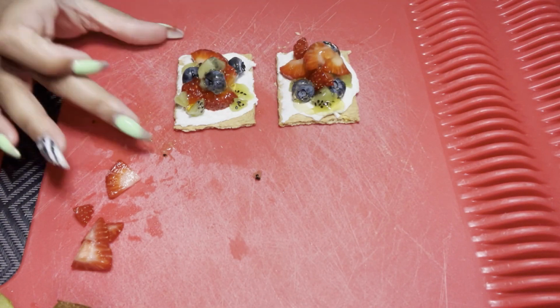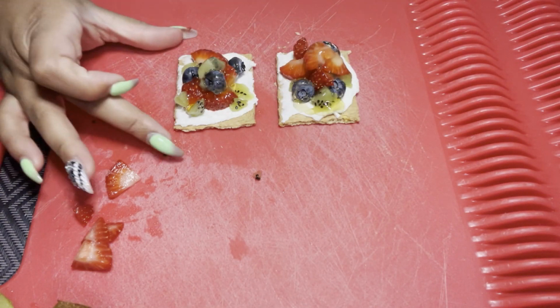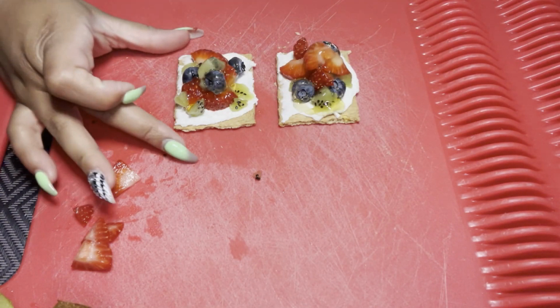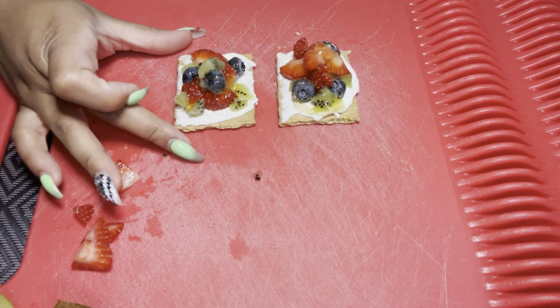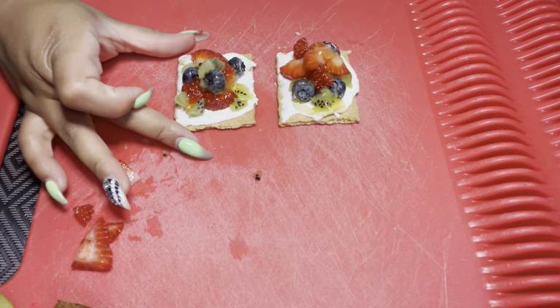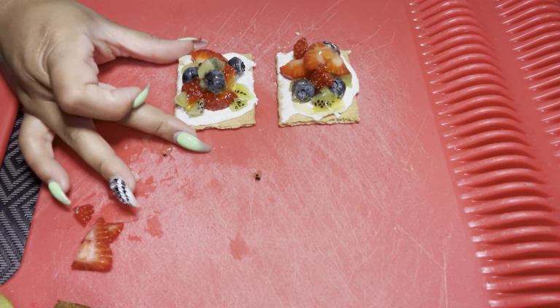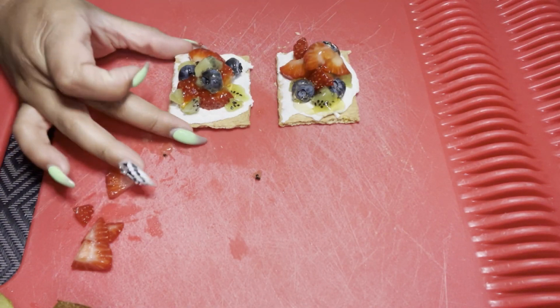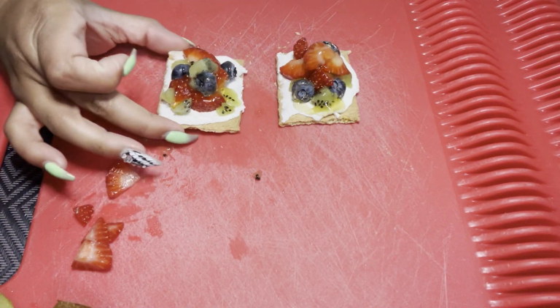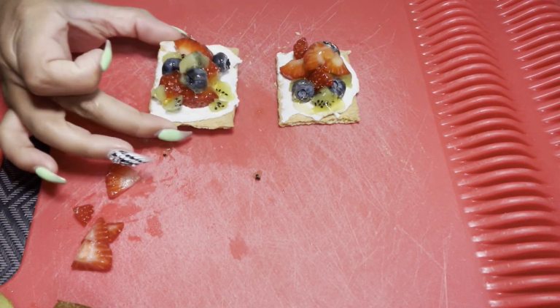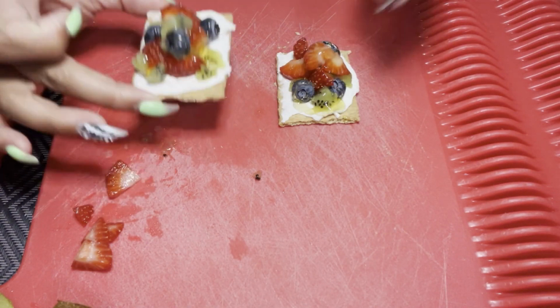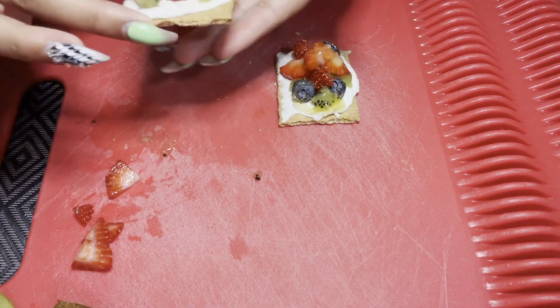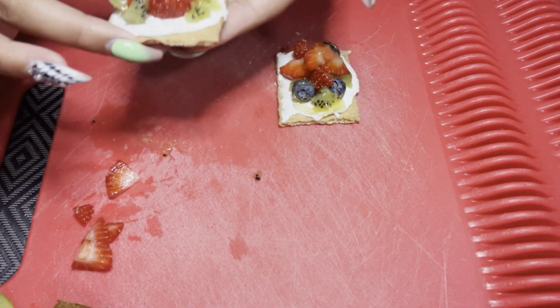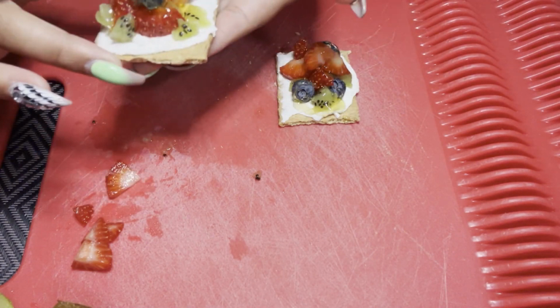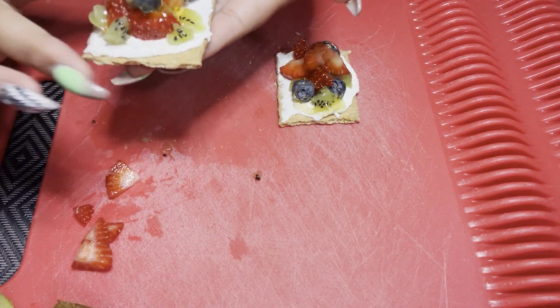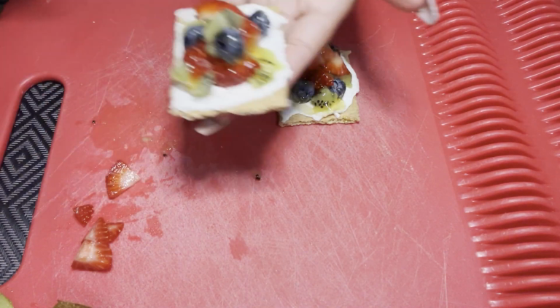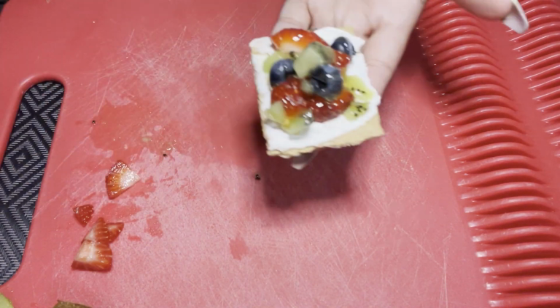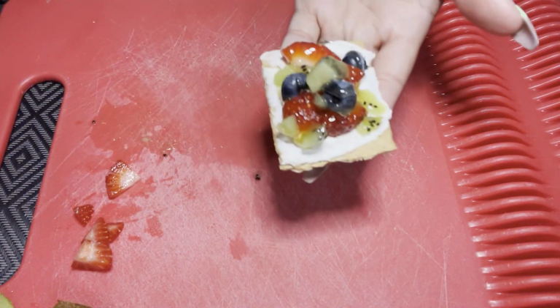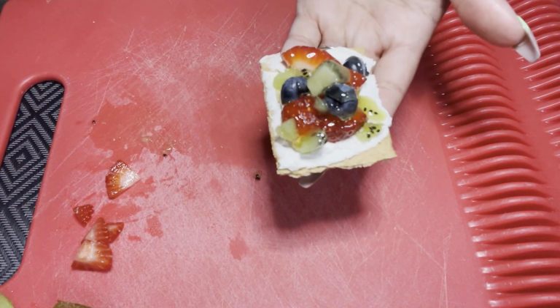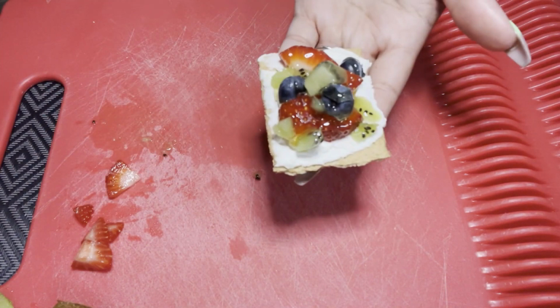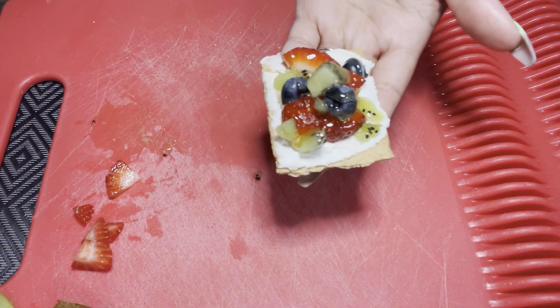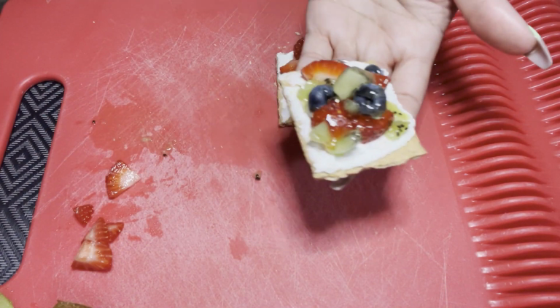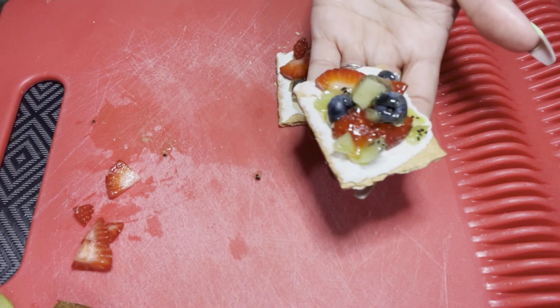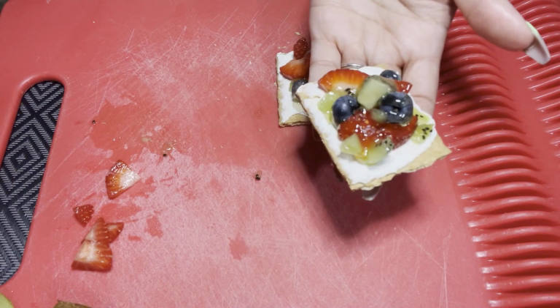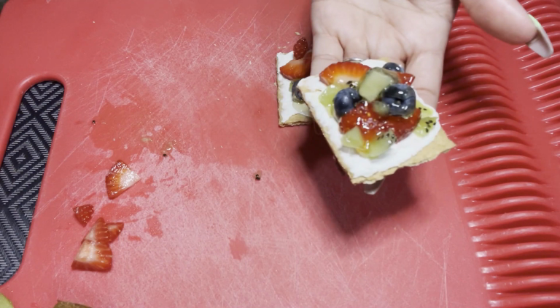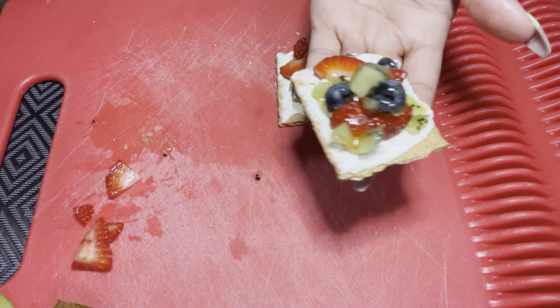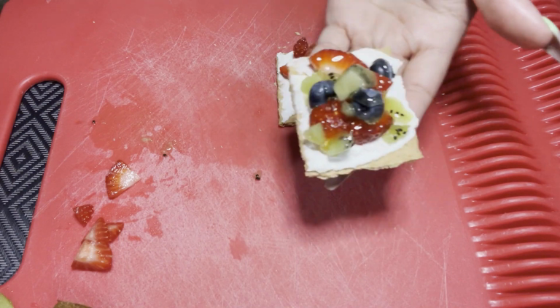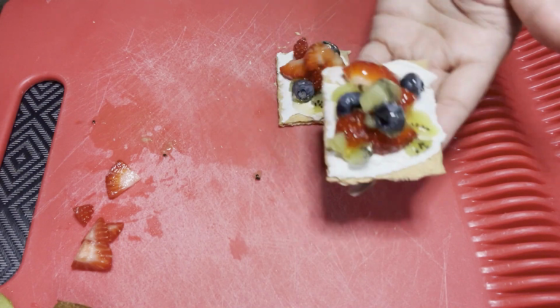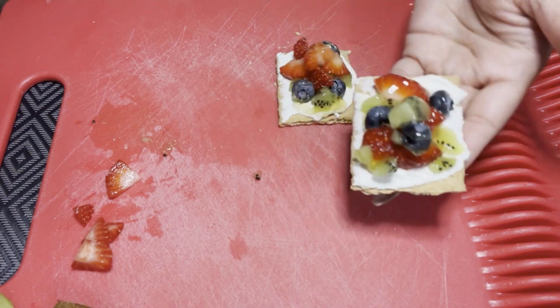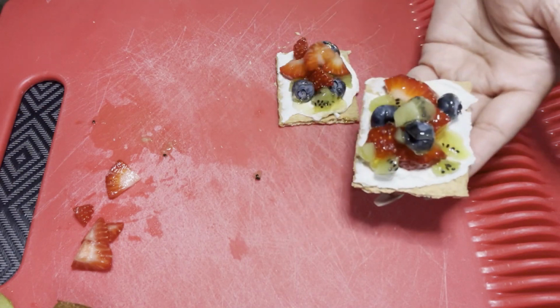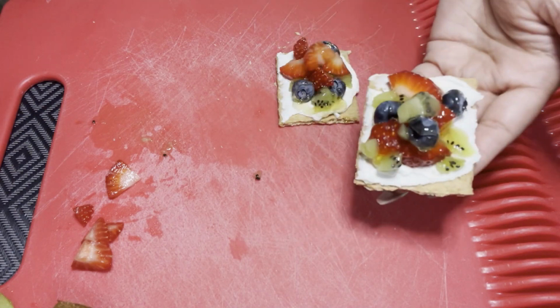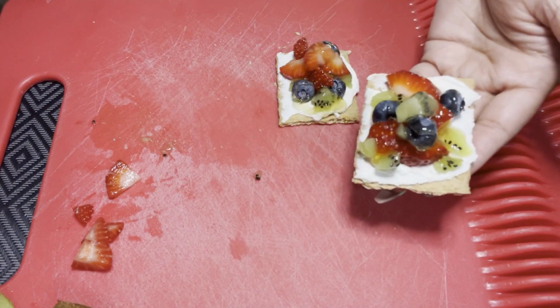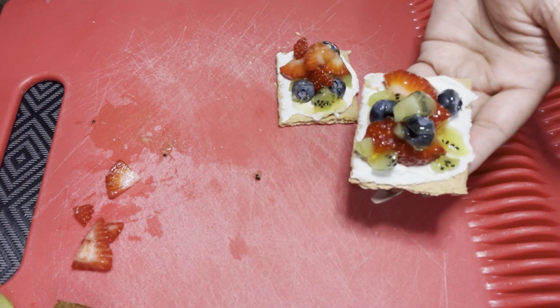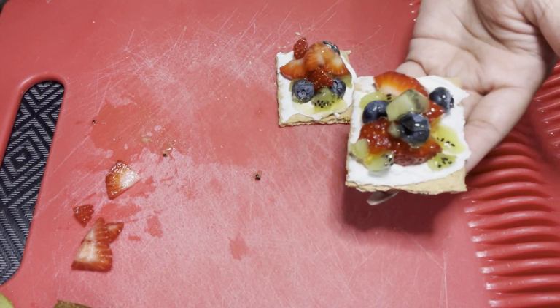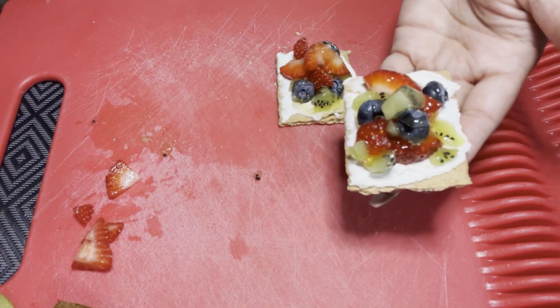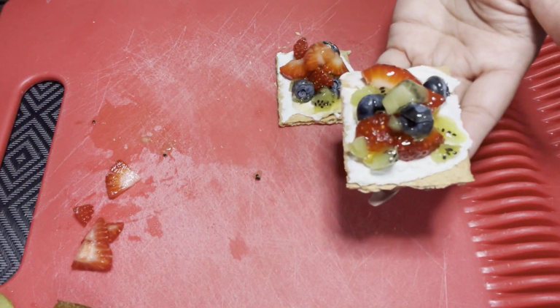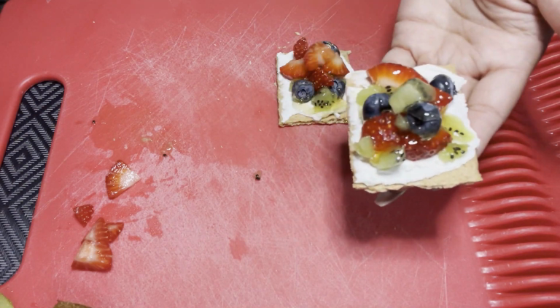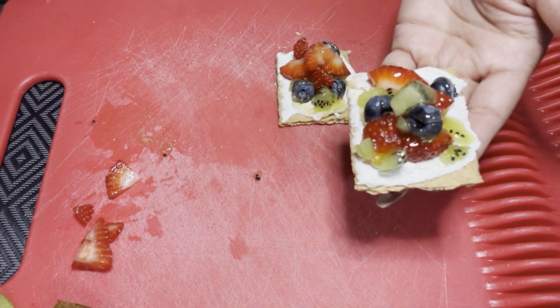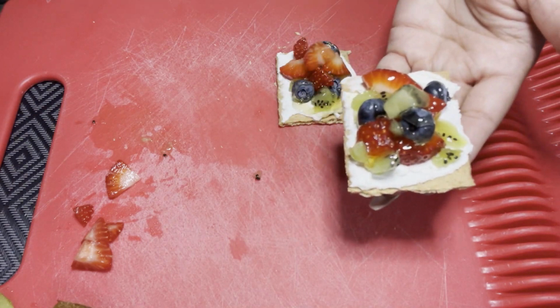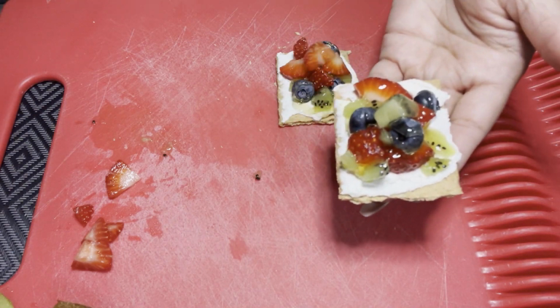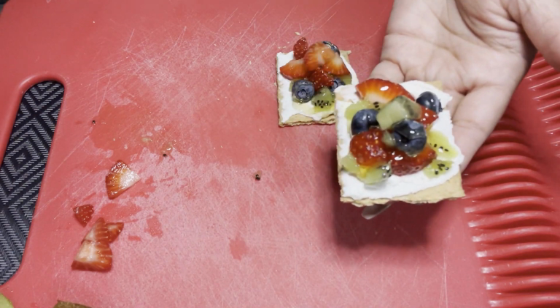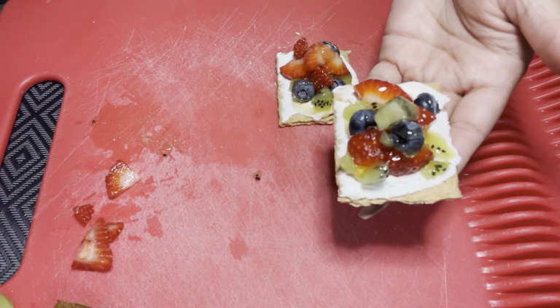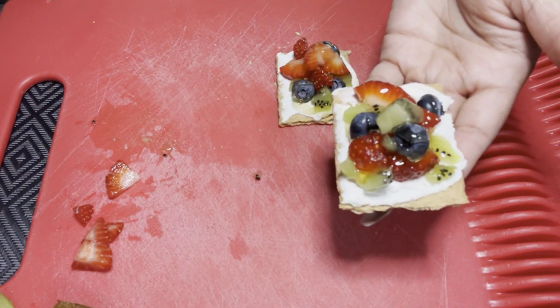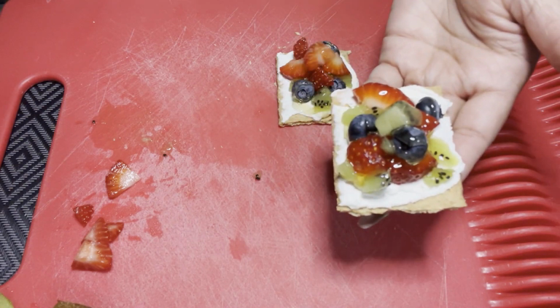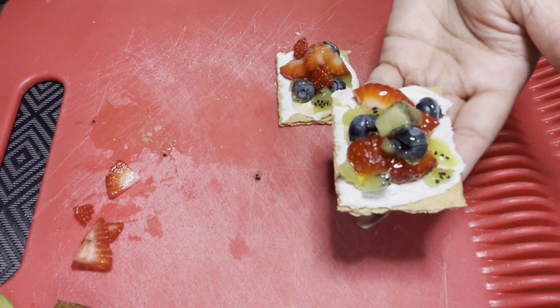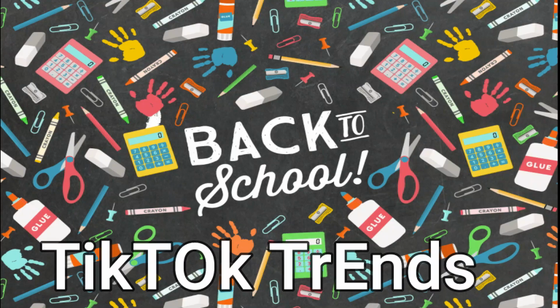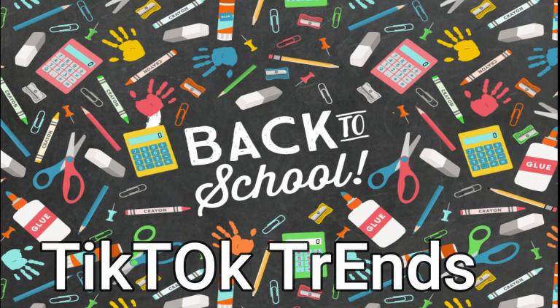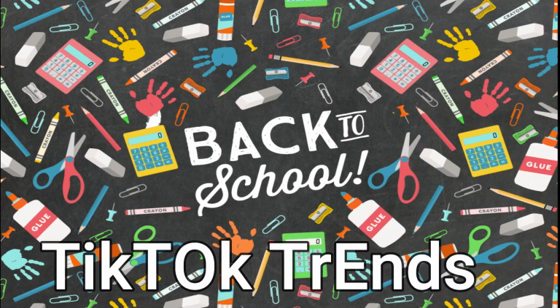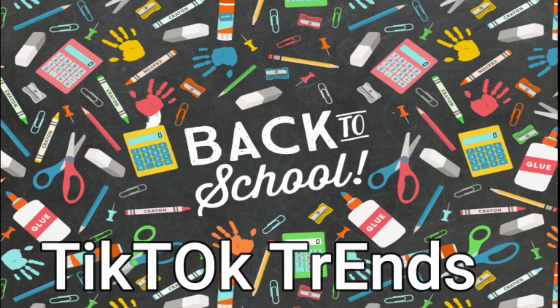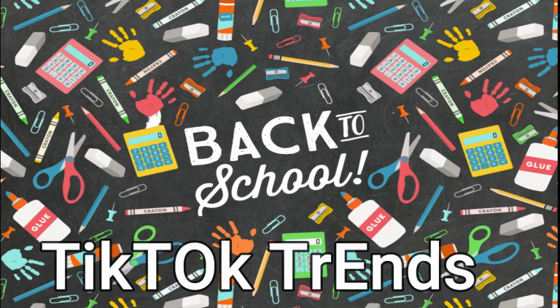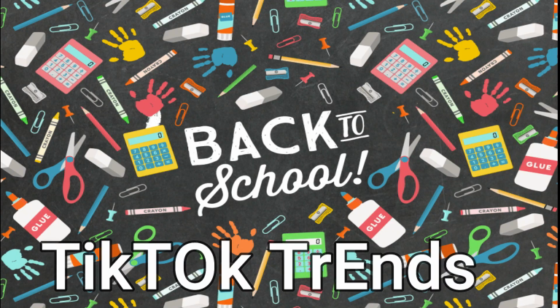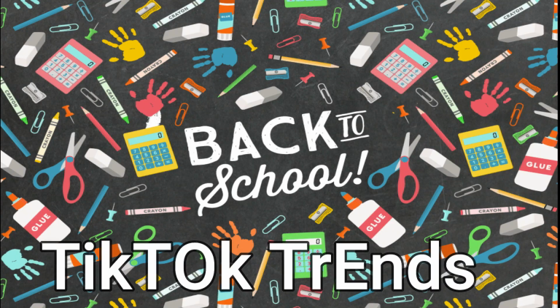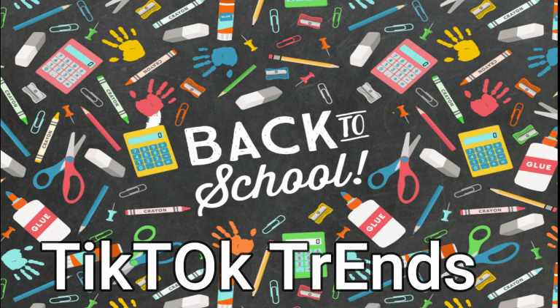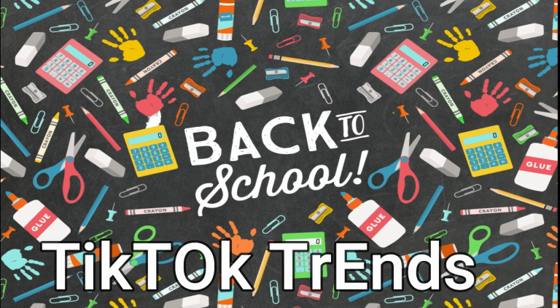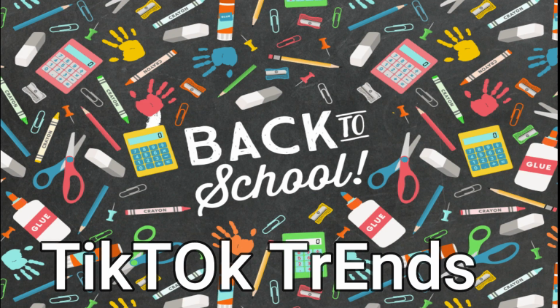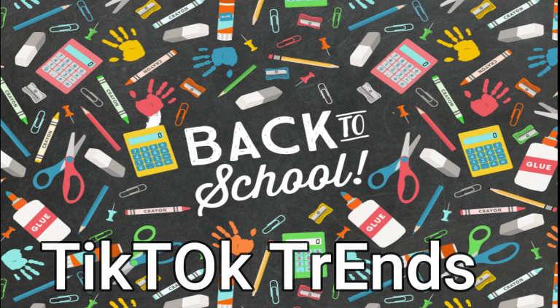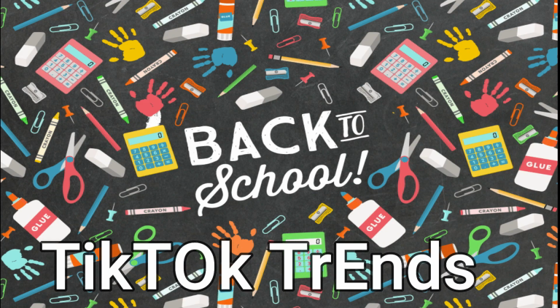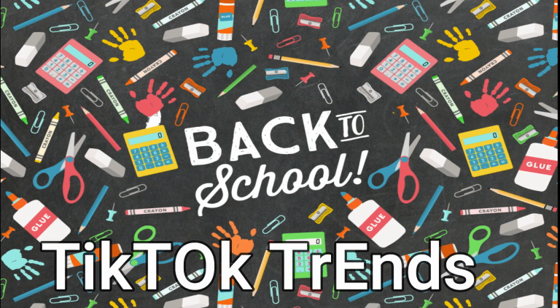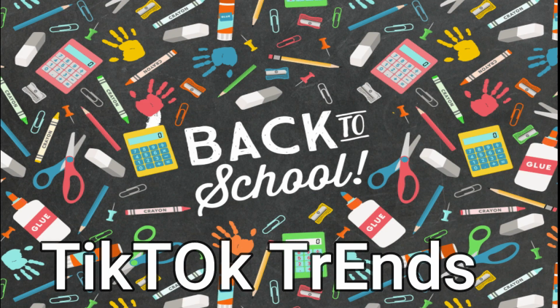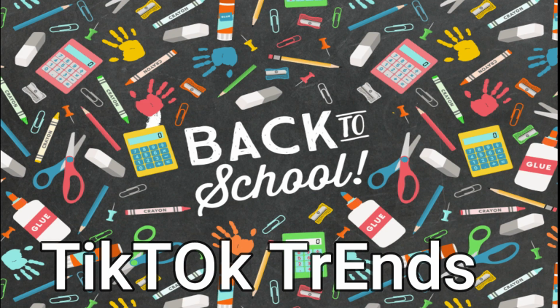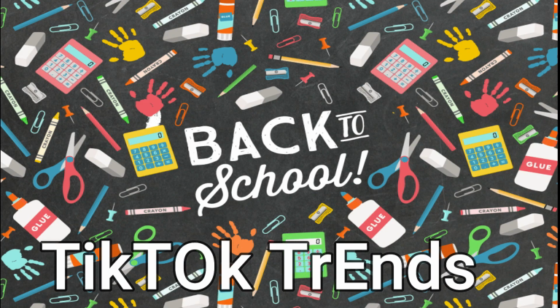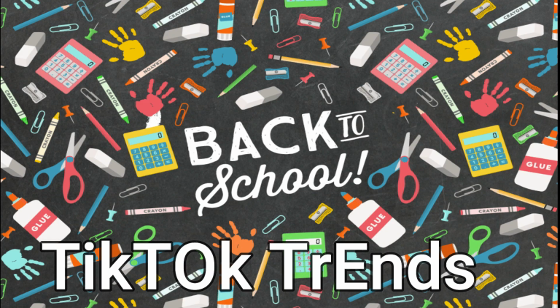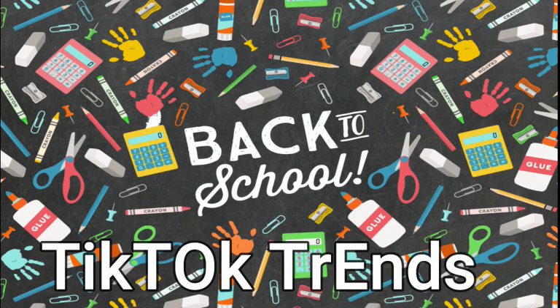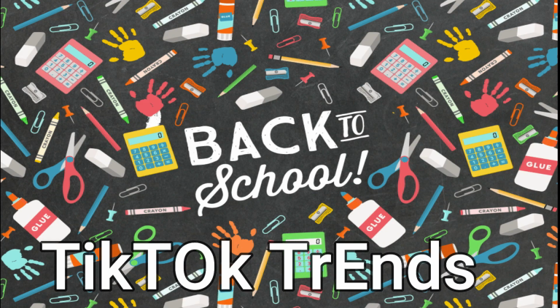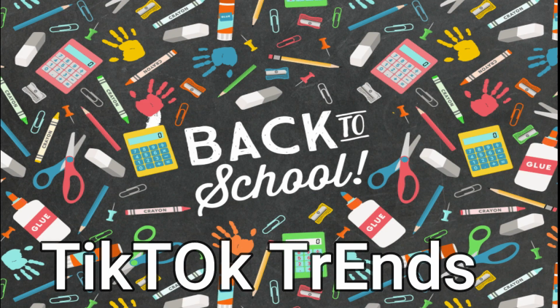And there you have it — a delicious snack! Come back next time.